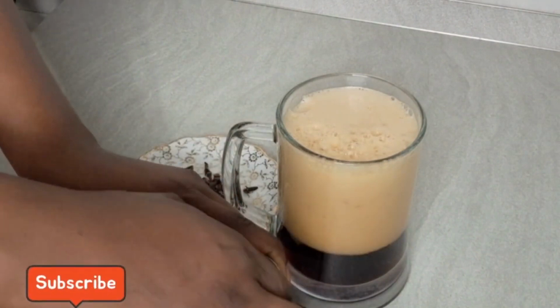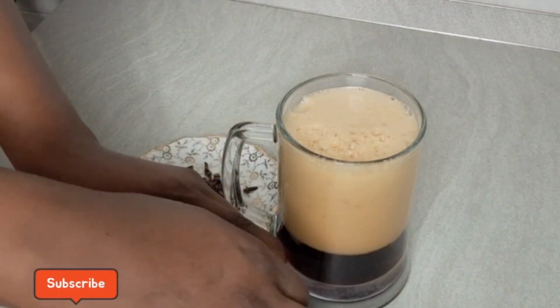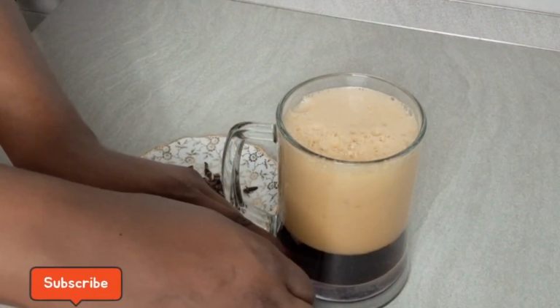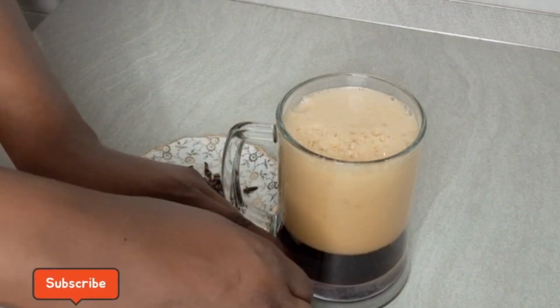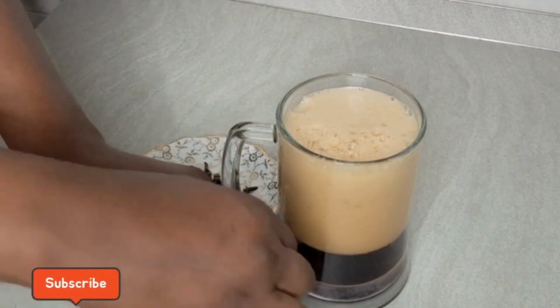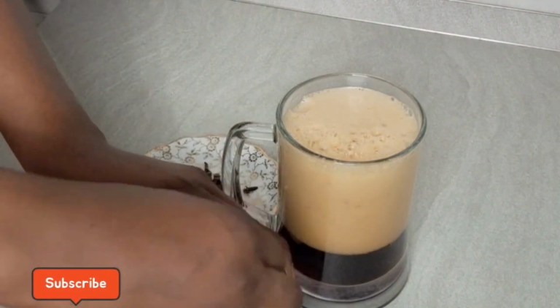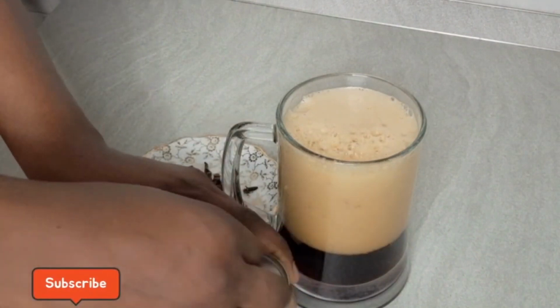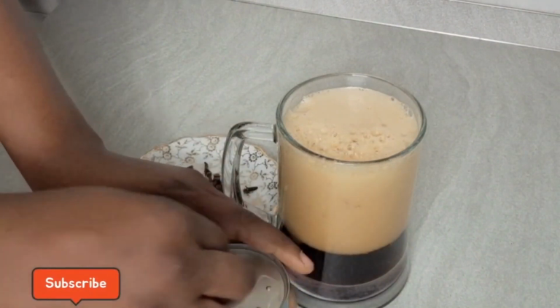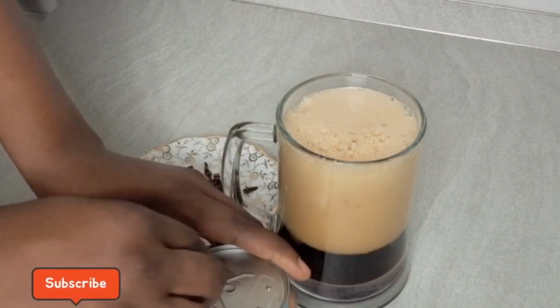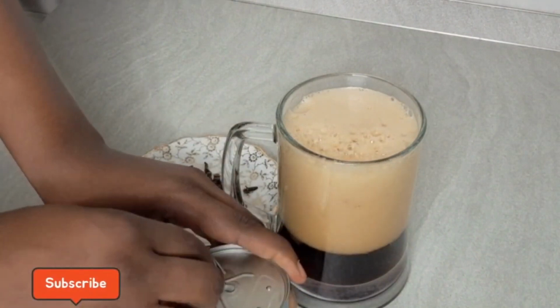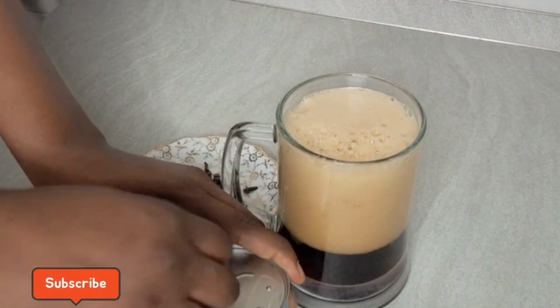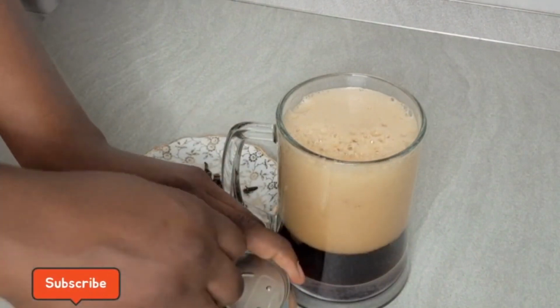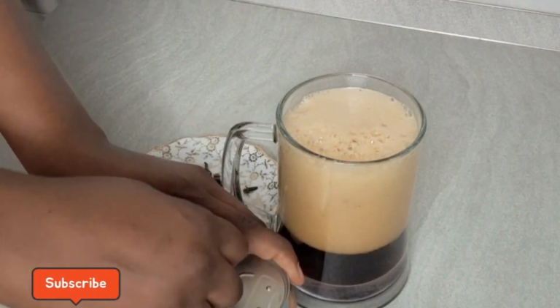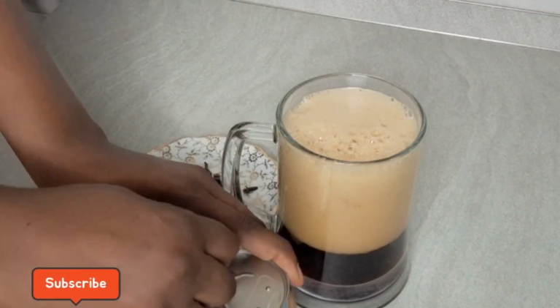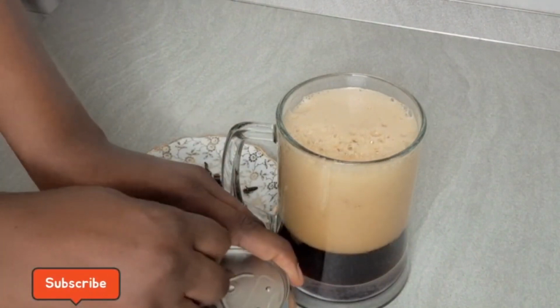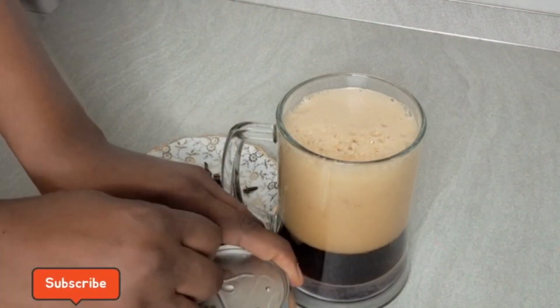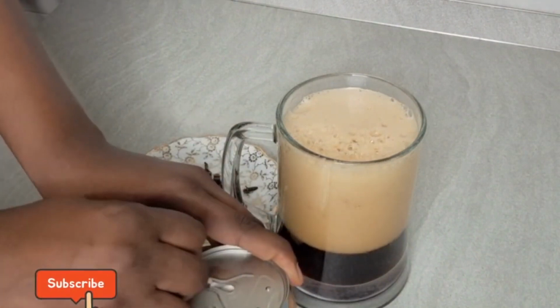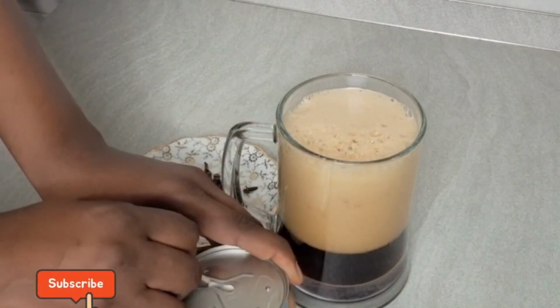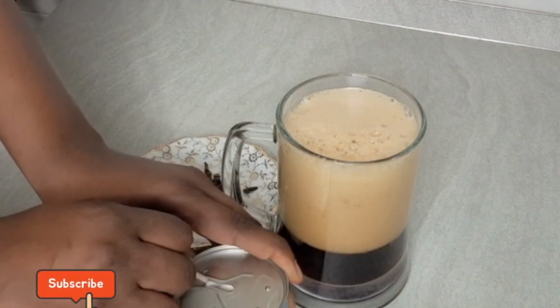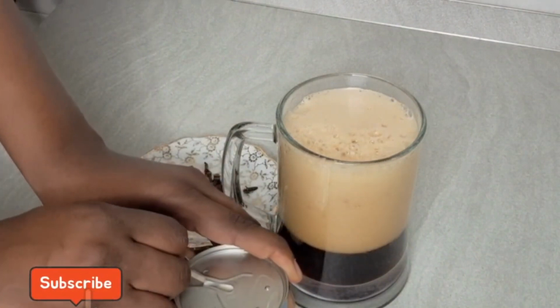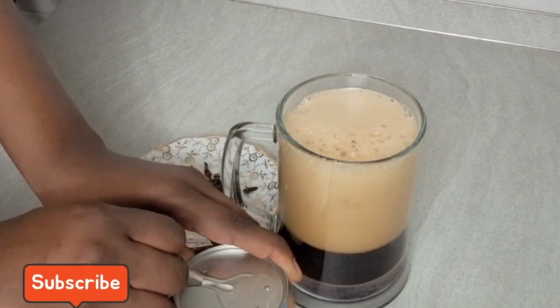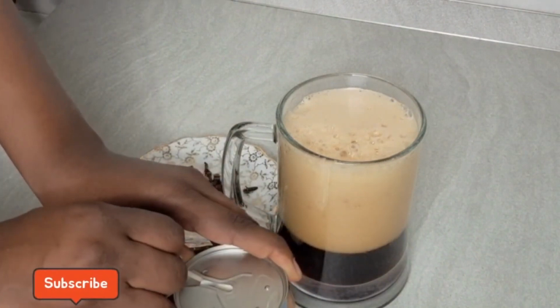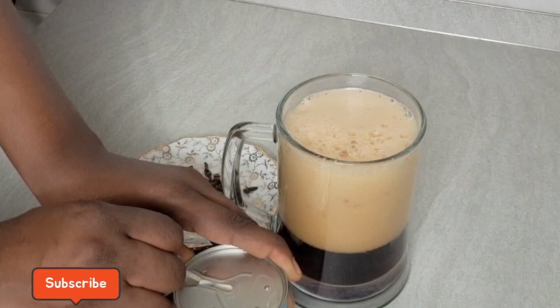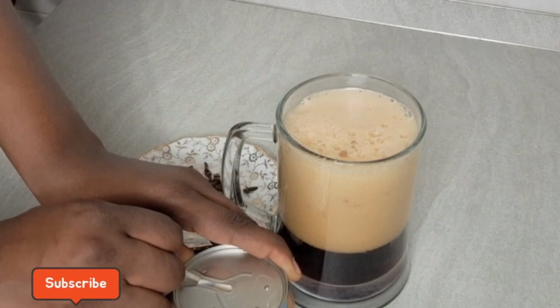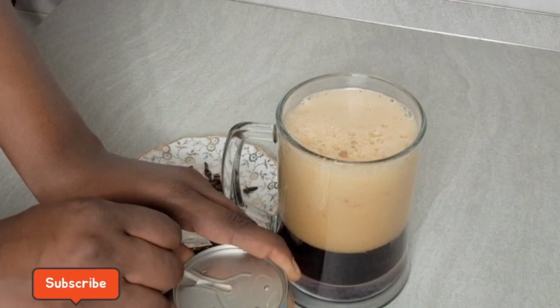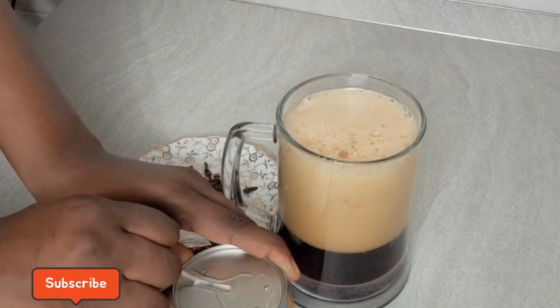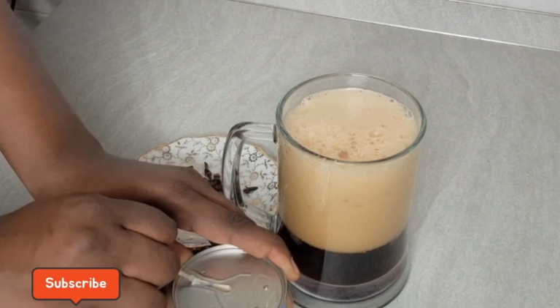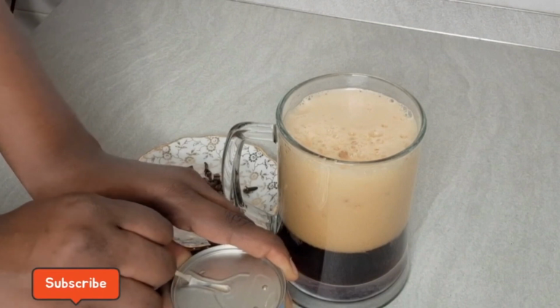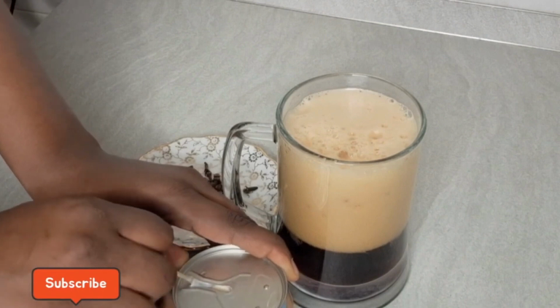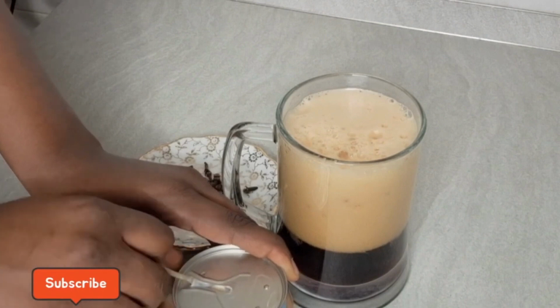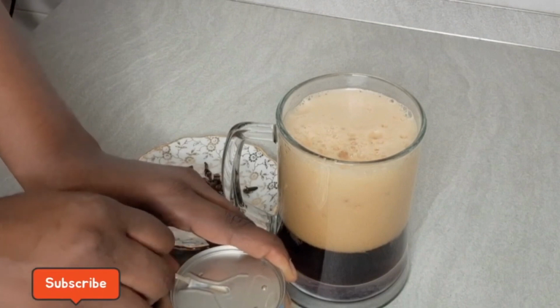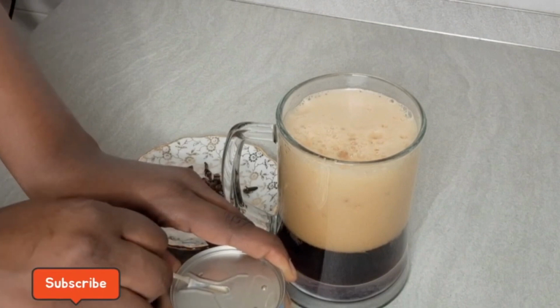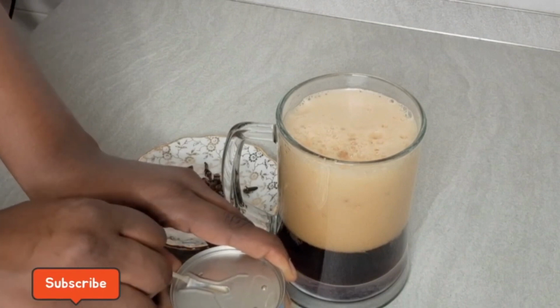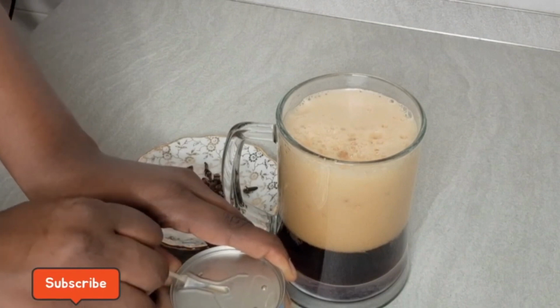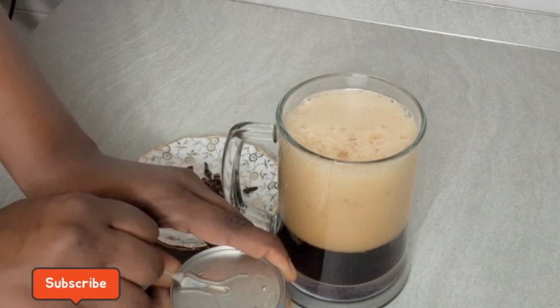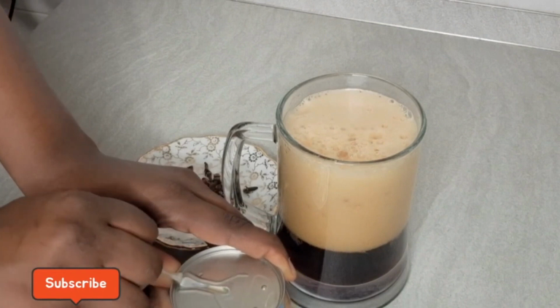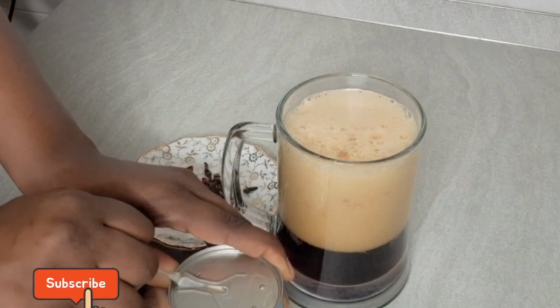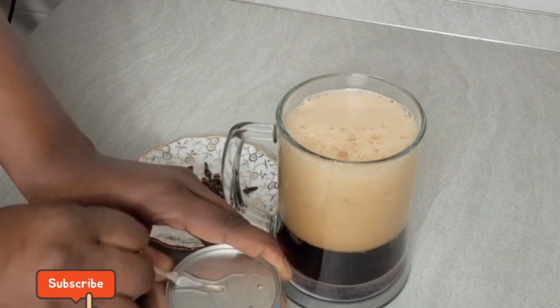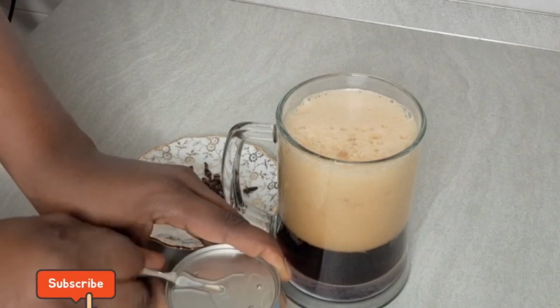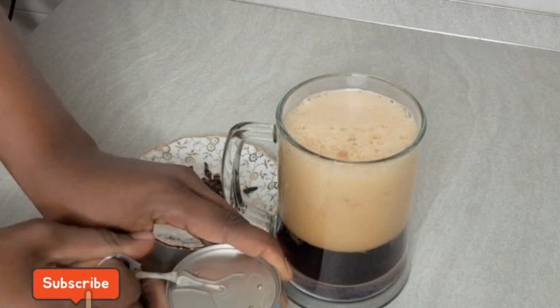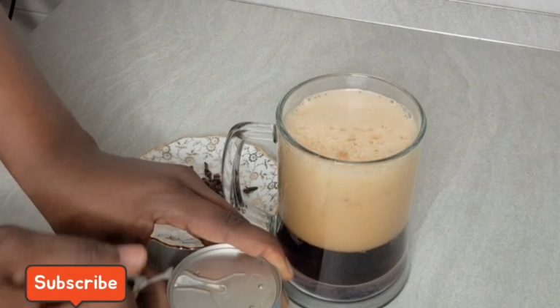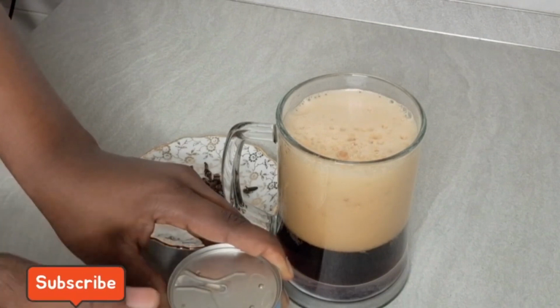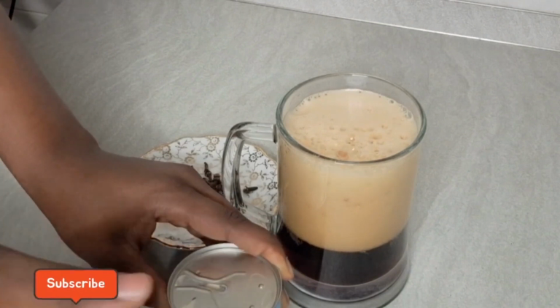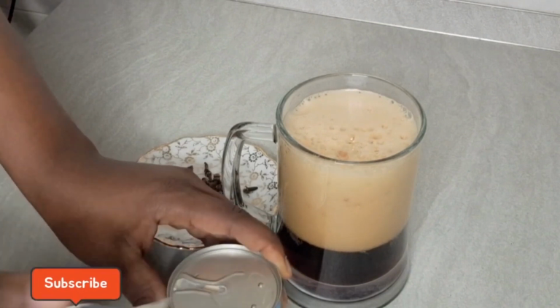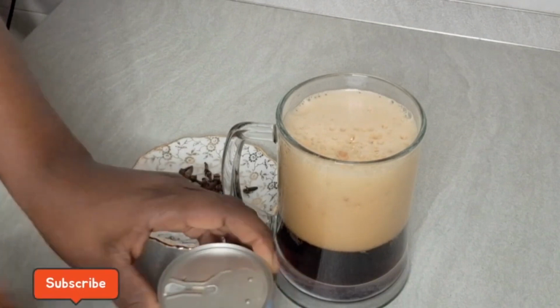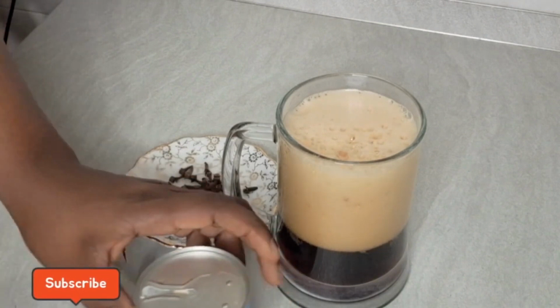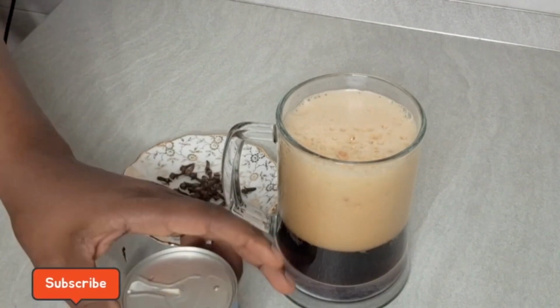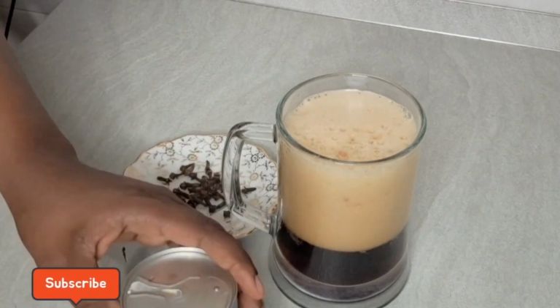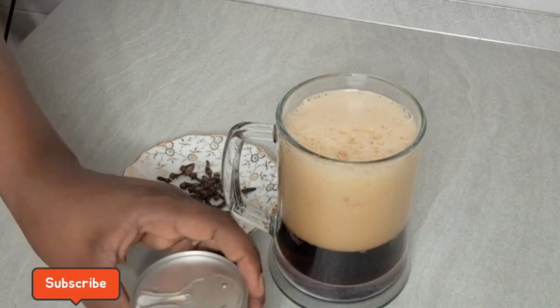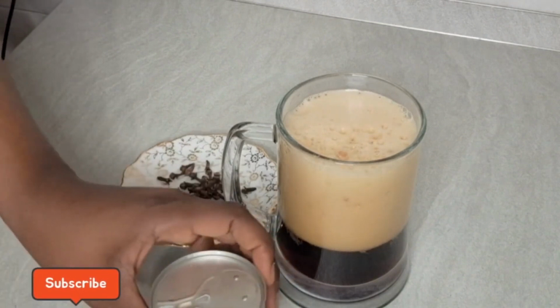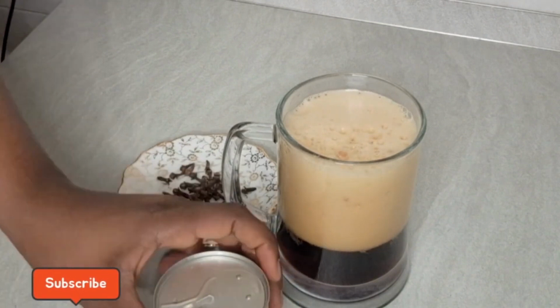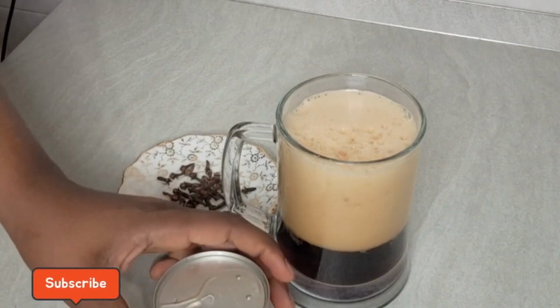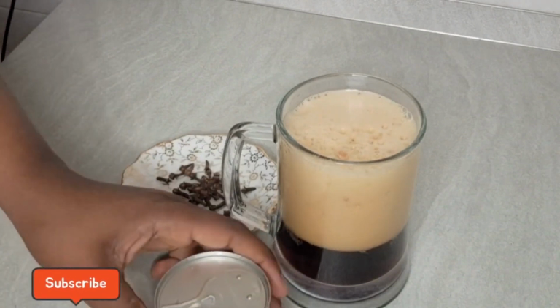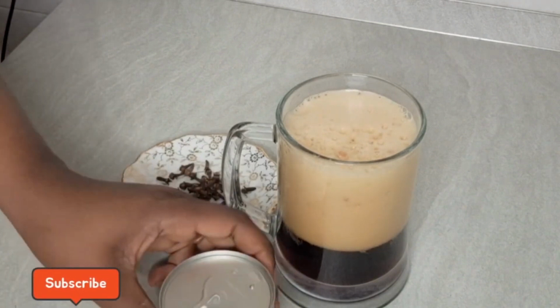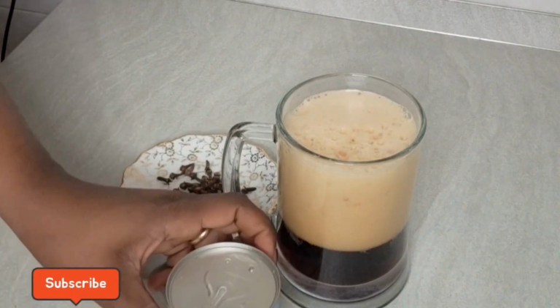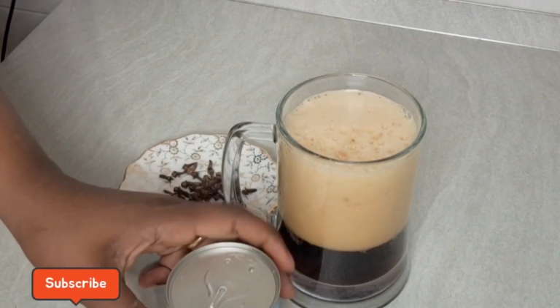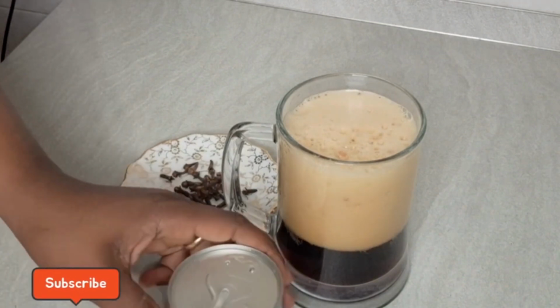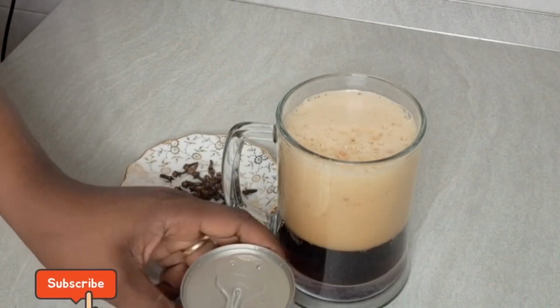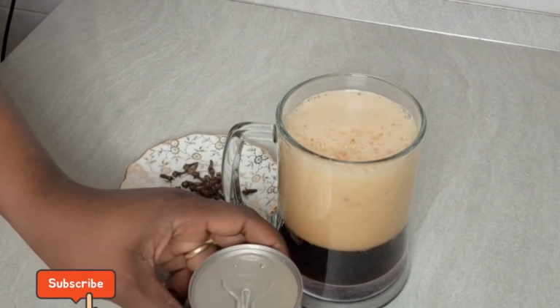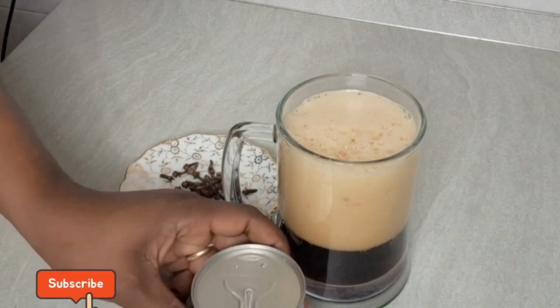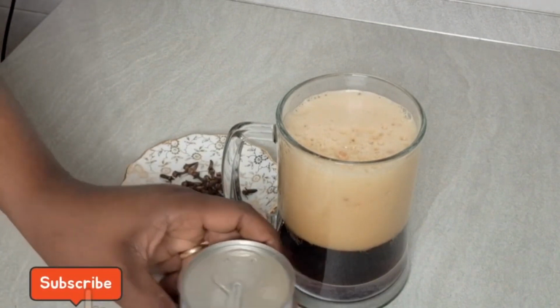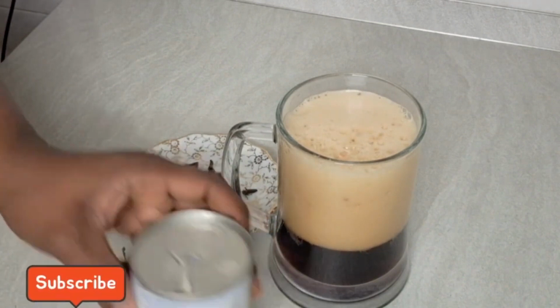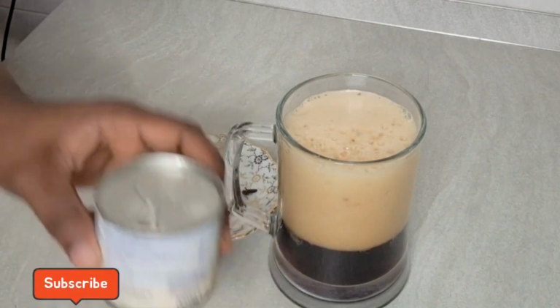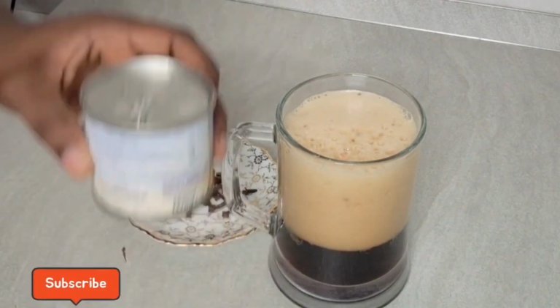Bear it in mind, you can store this for up to two days. If you are new here, you are welcome.